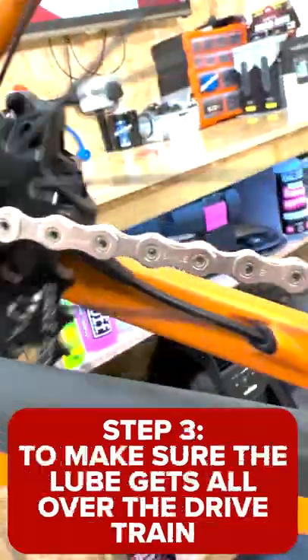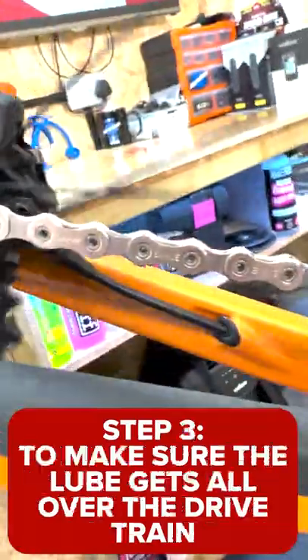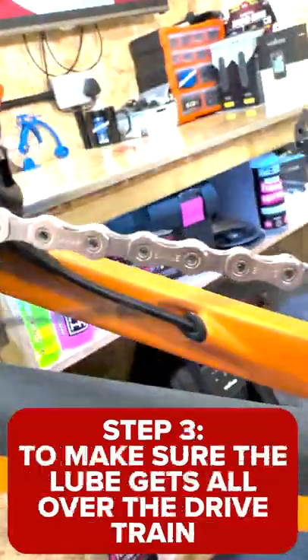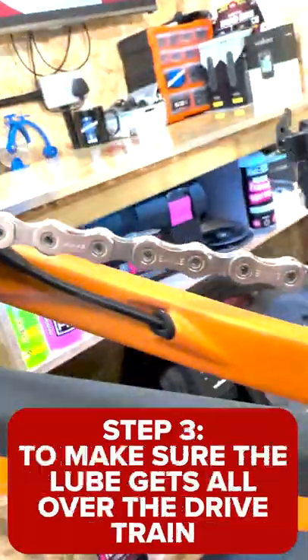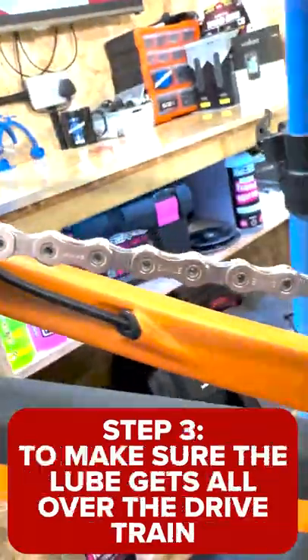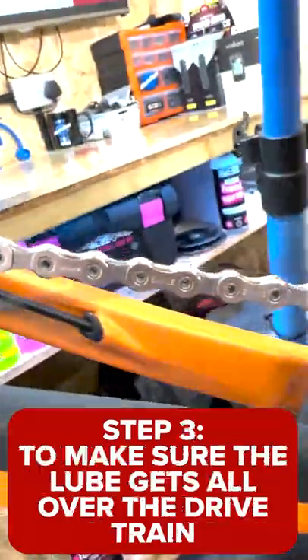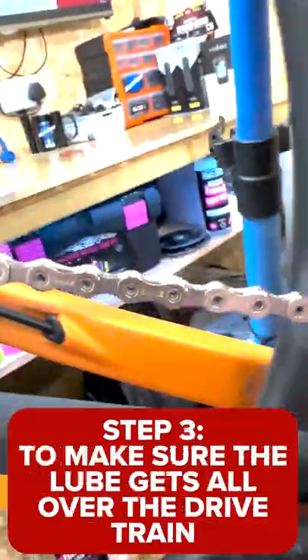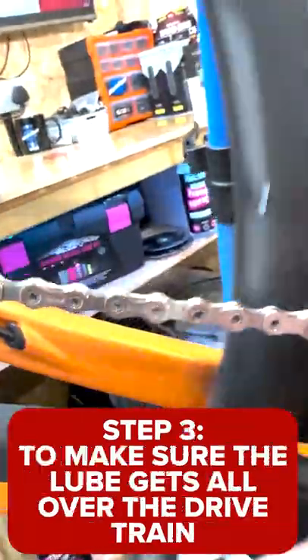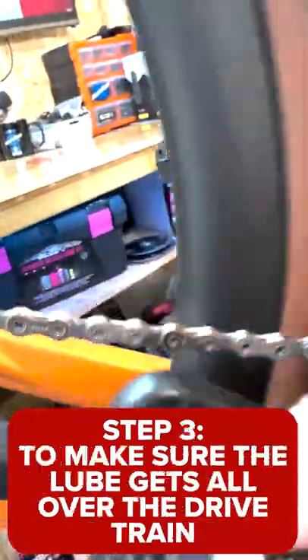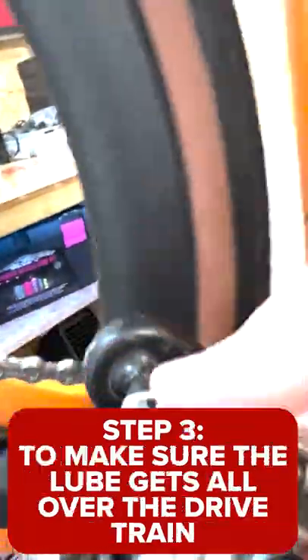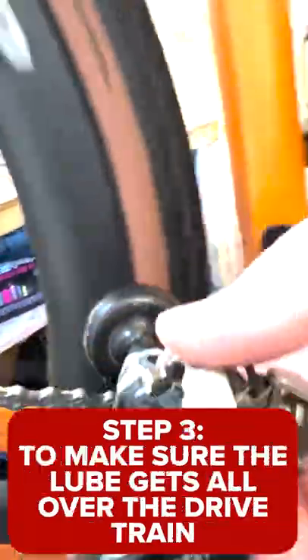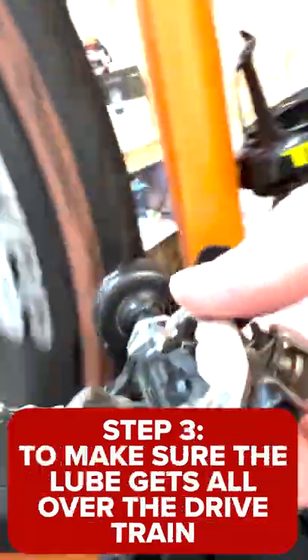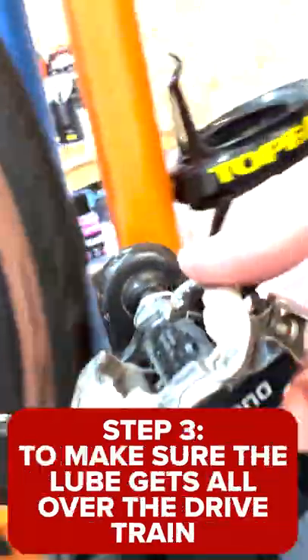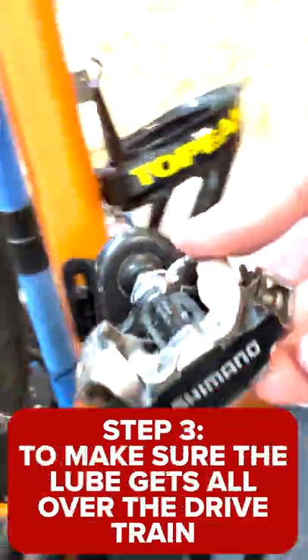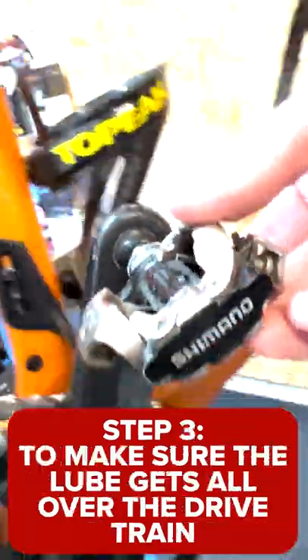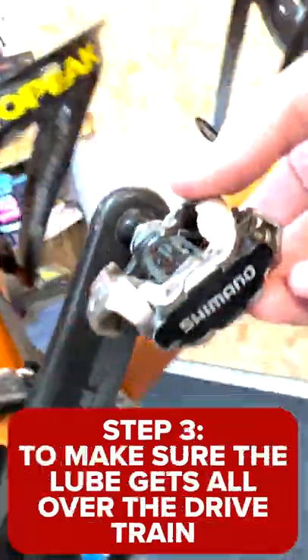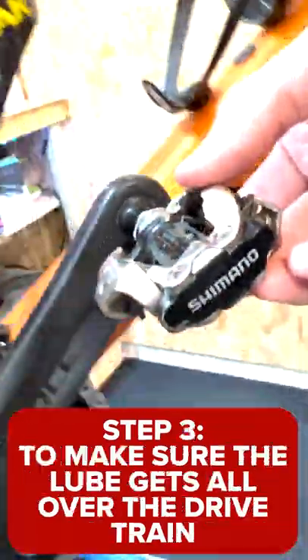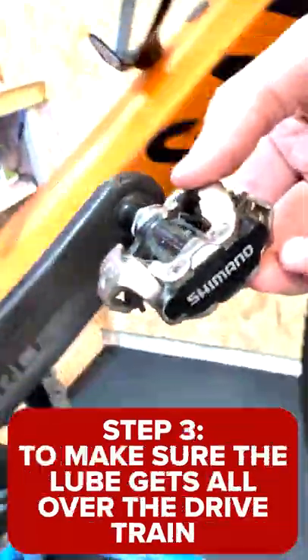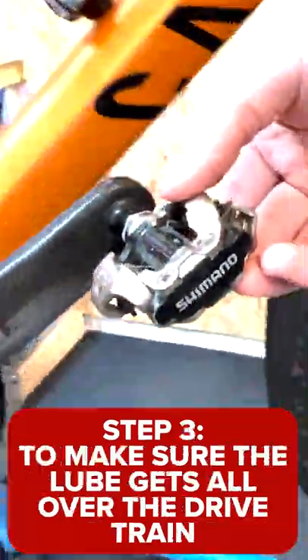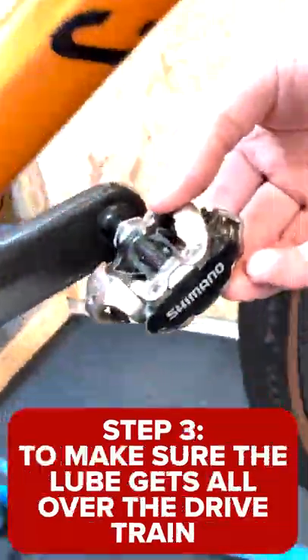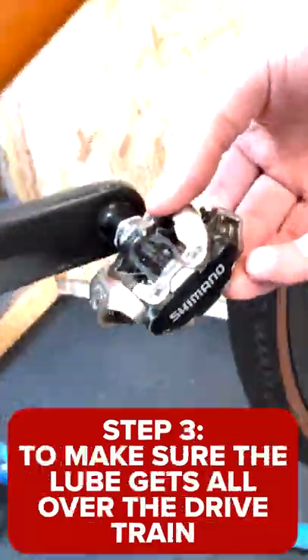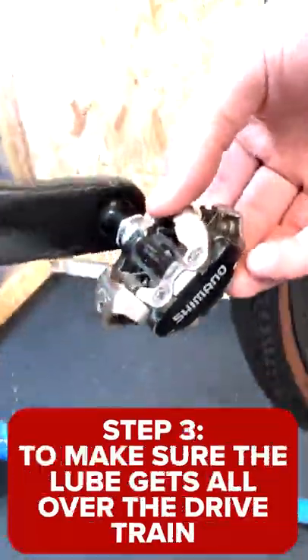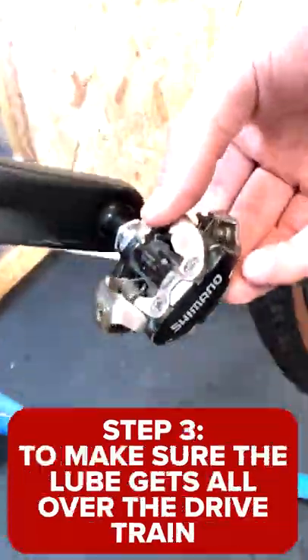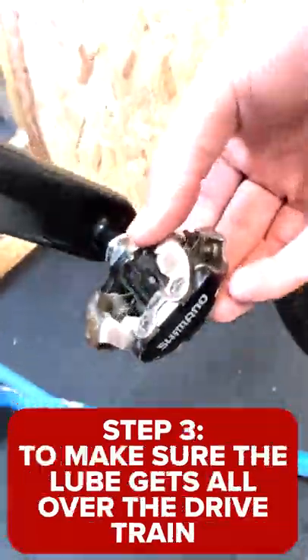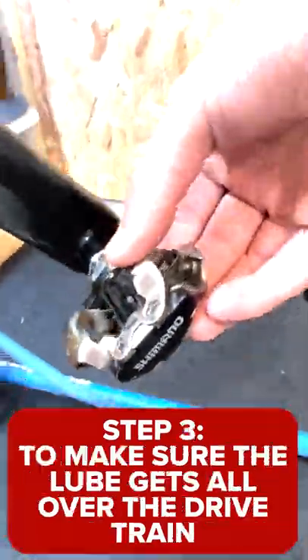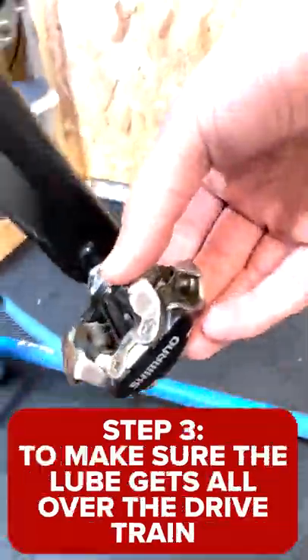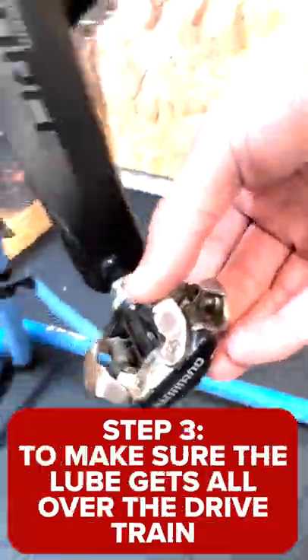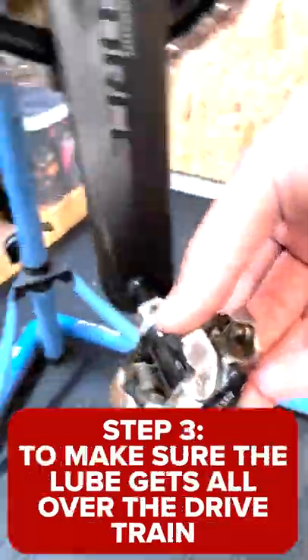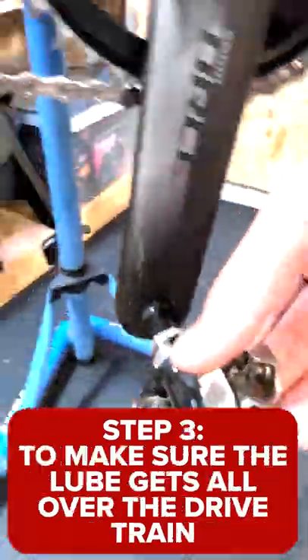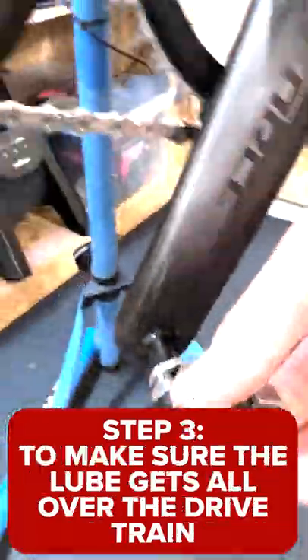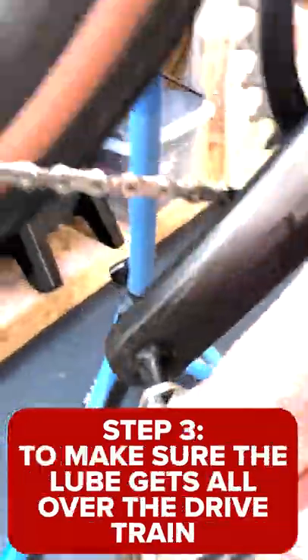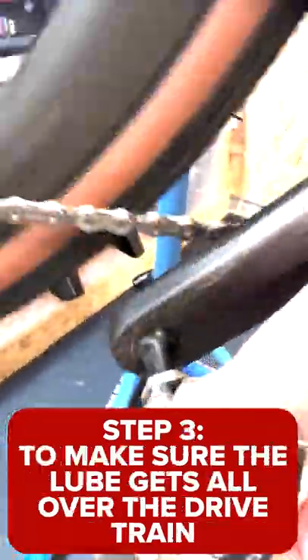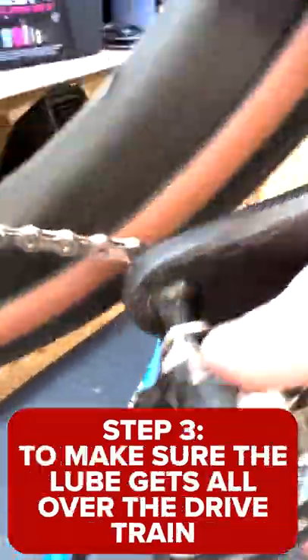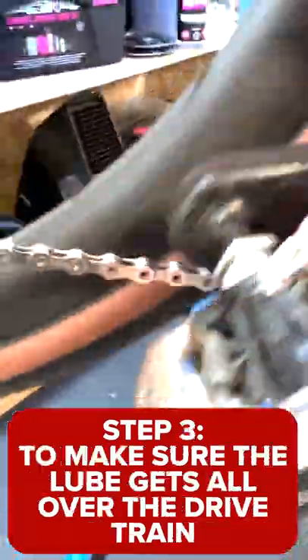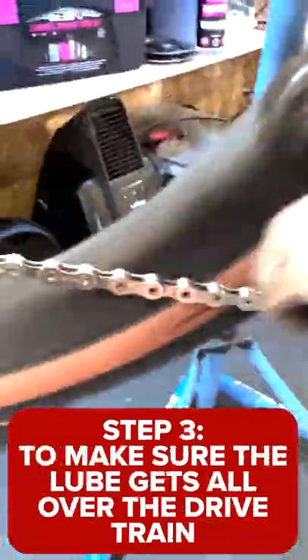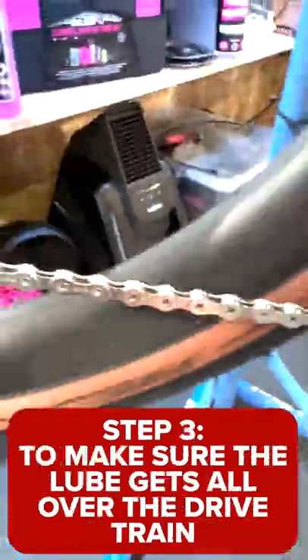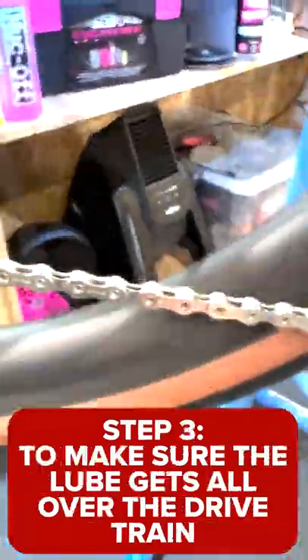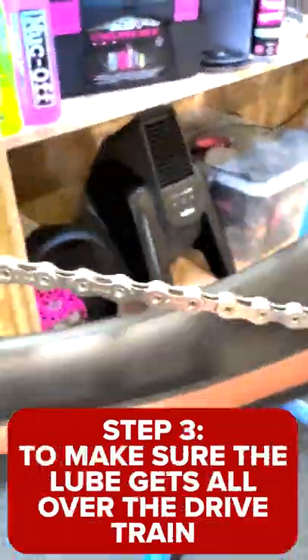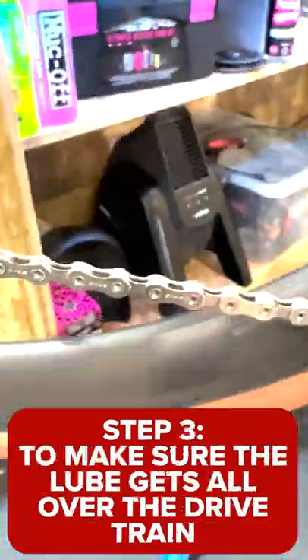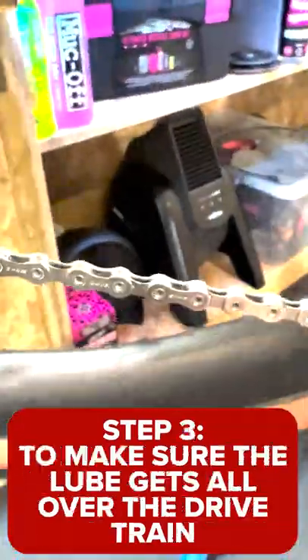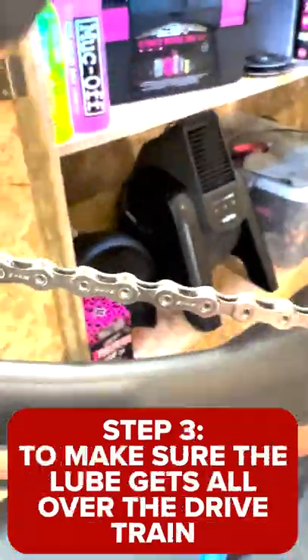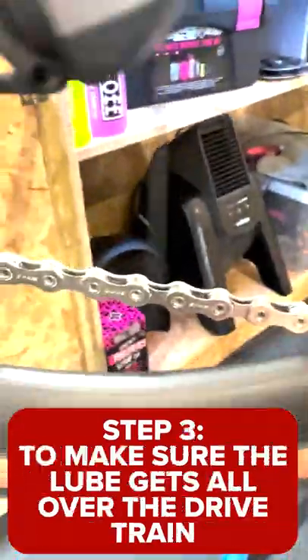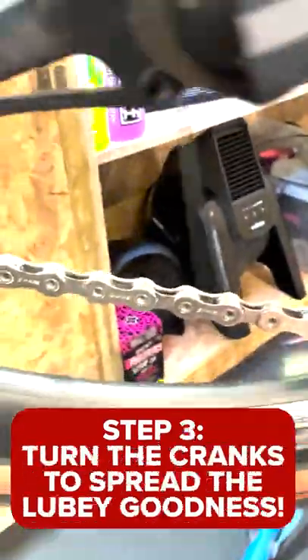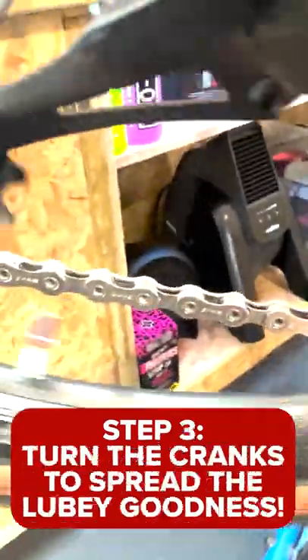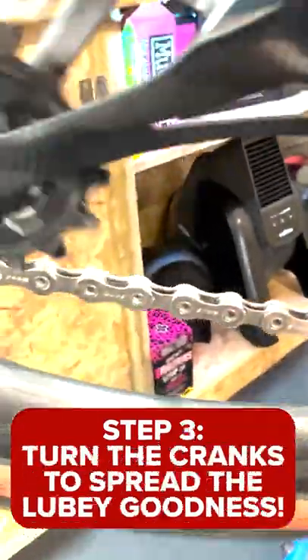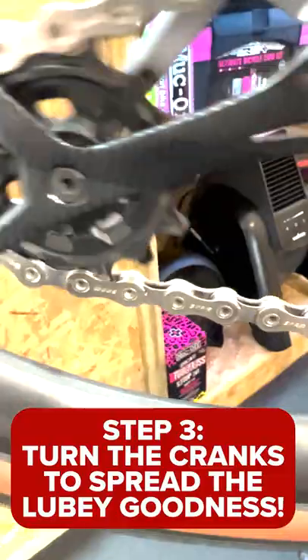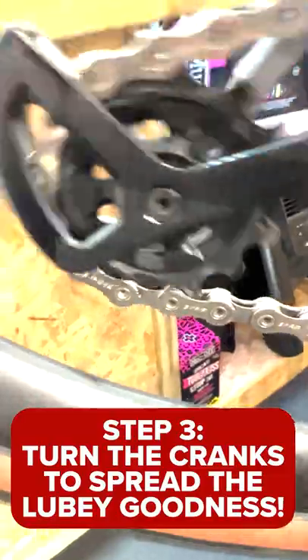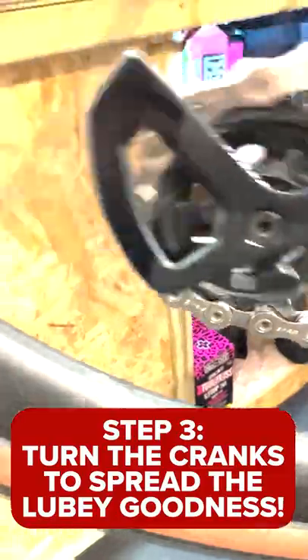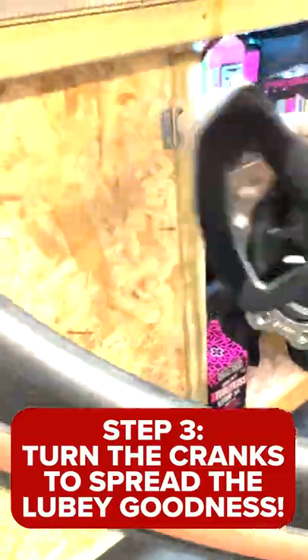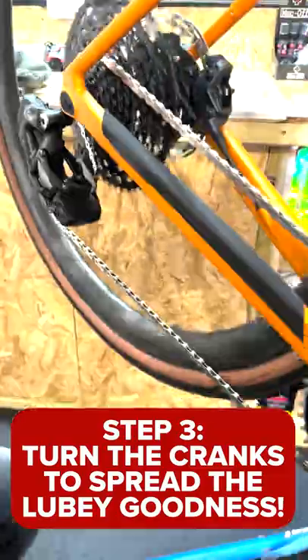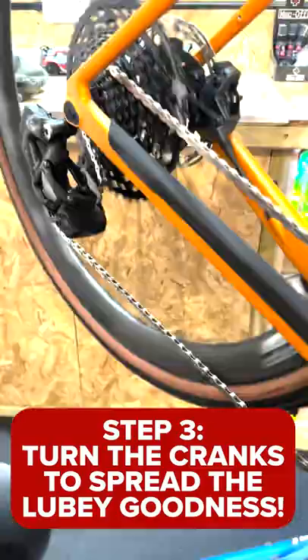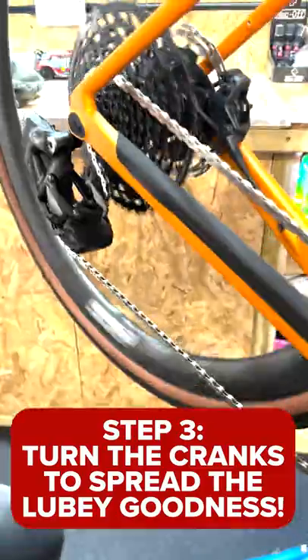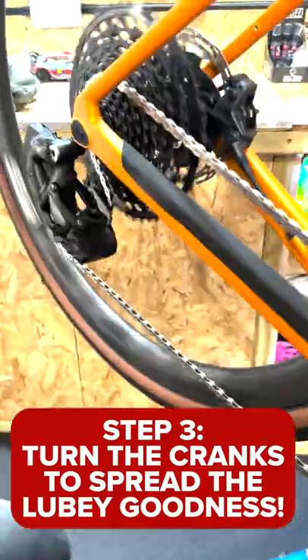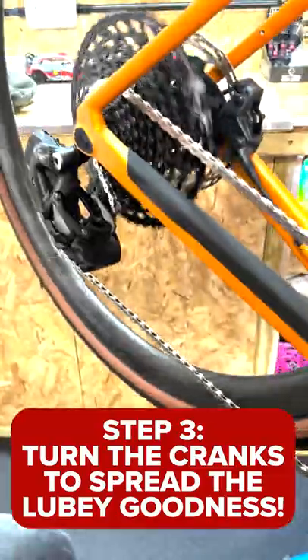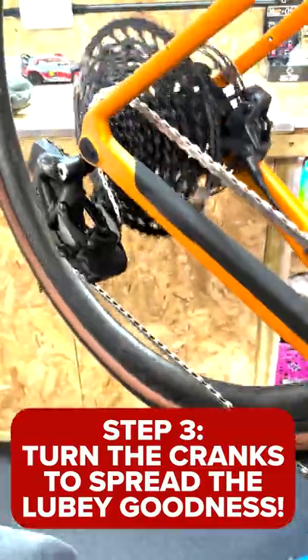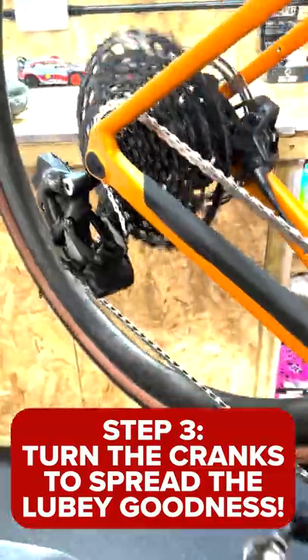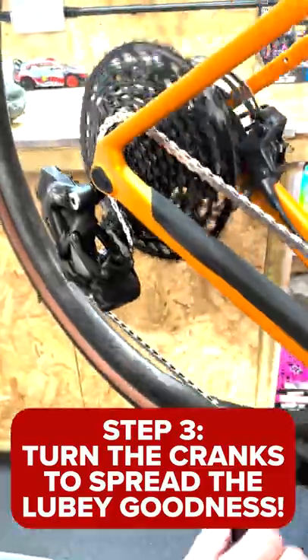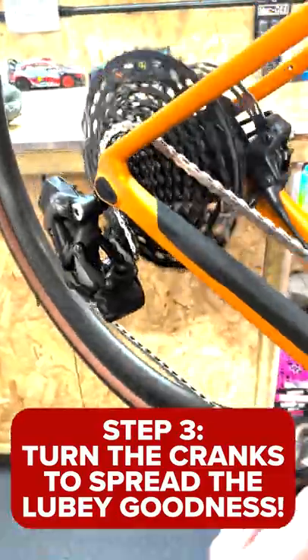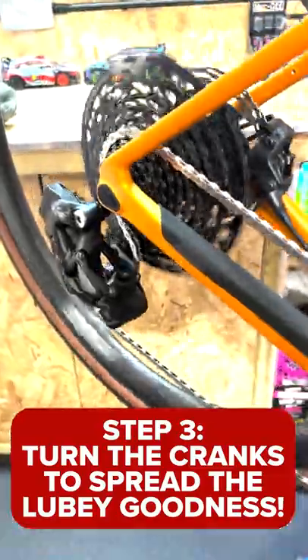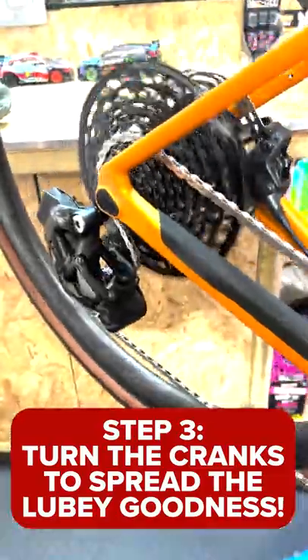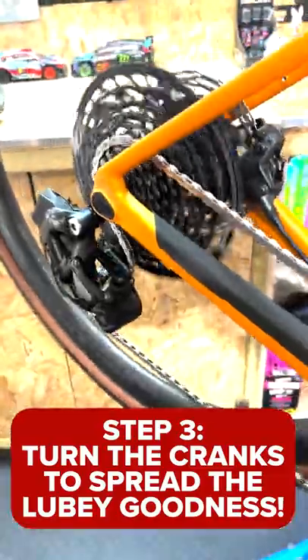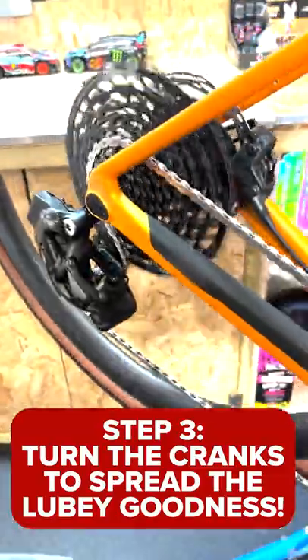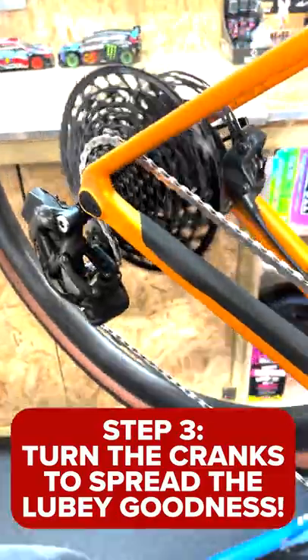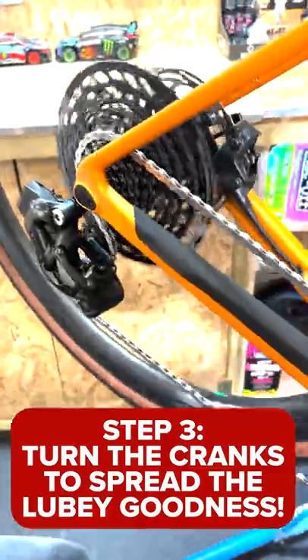Step 3: To make sure the lube gets all over the drivetrain, turn the cranks to spread the luby goodness.